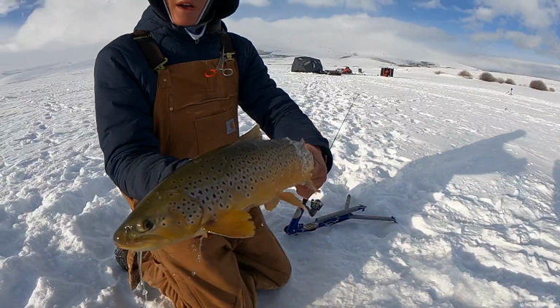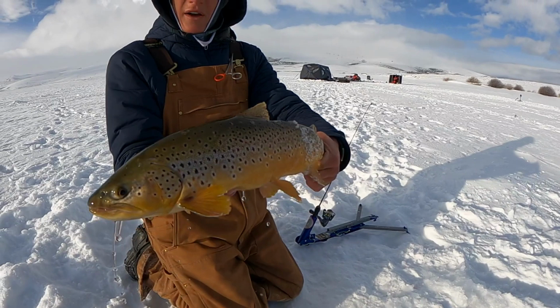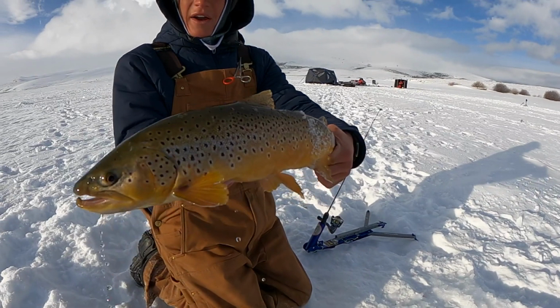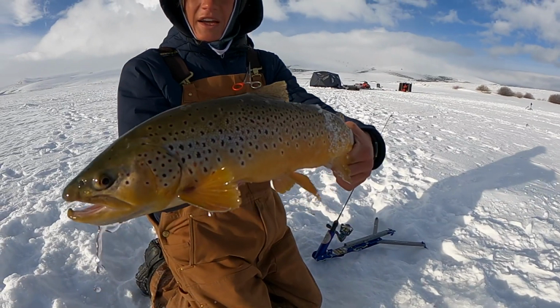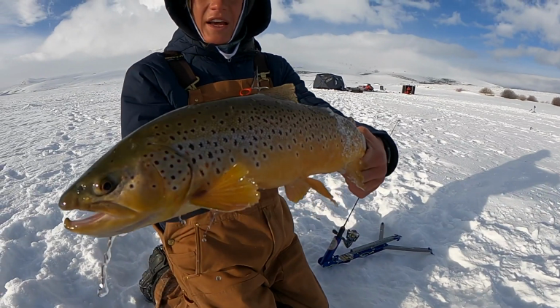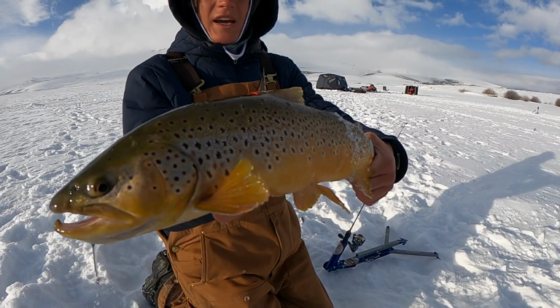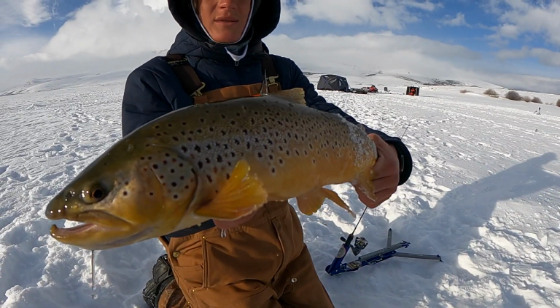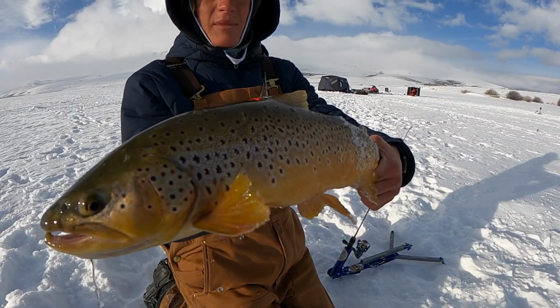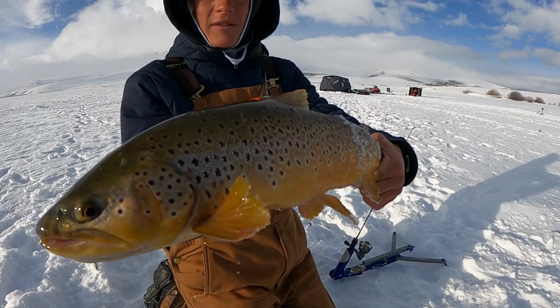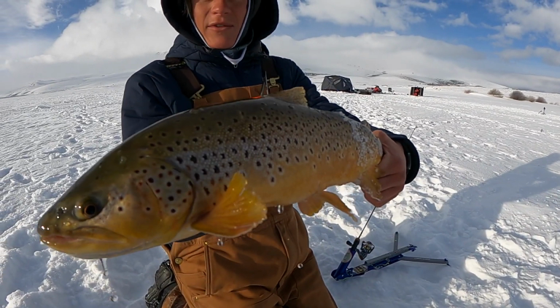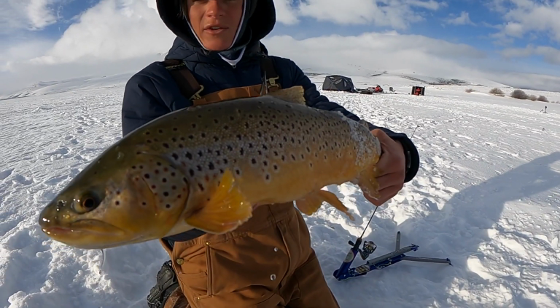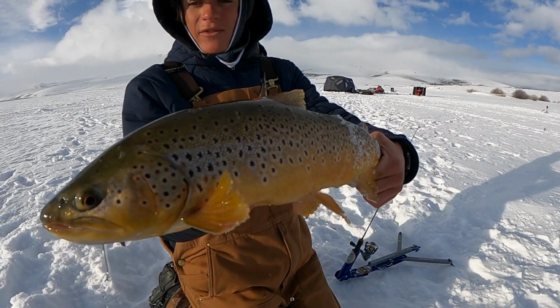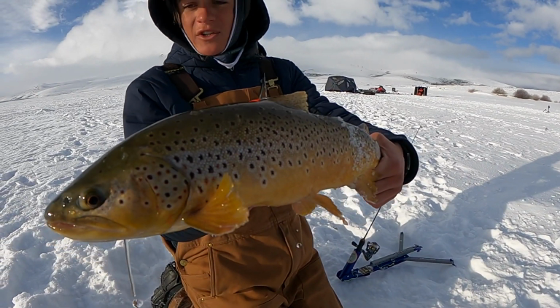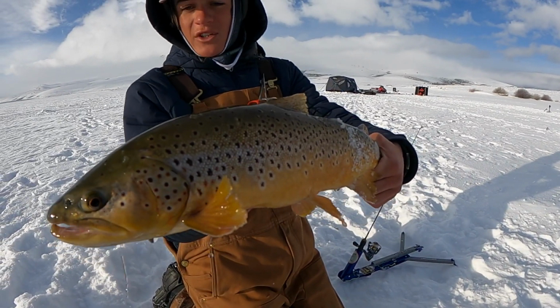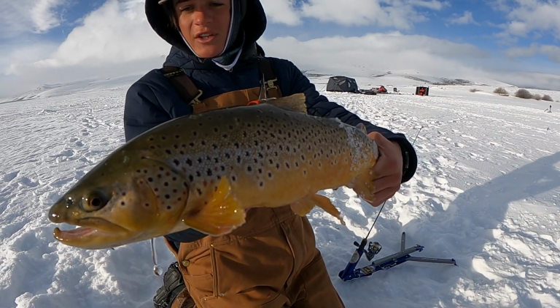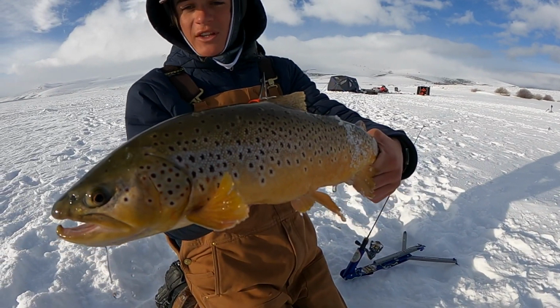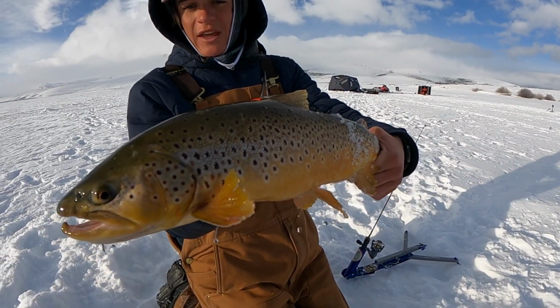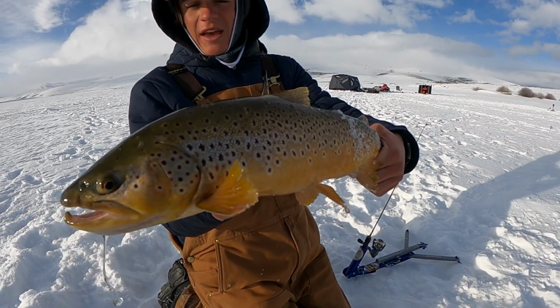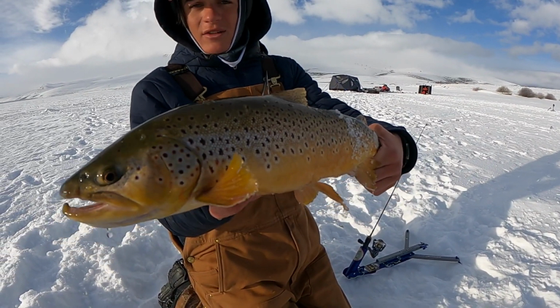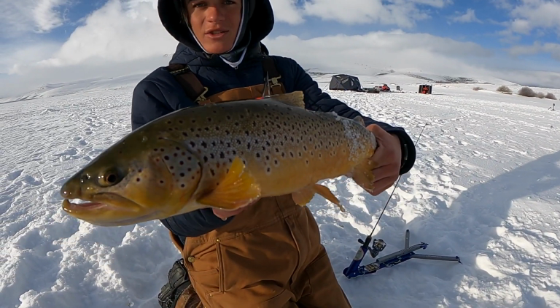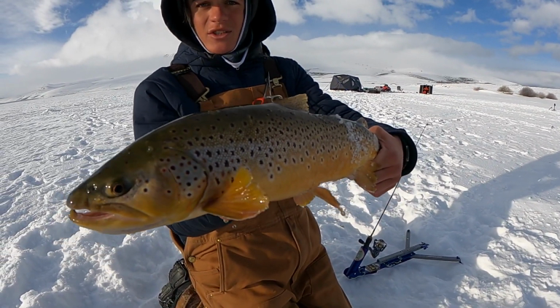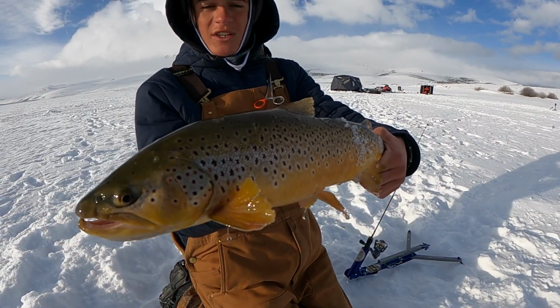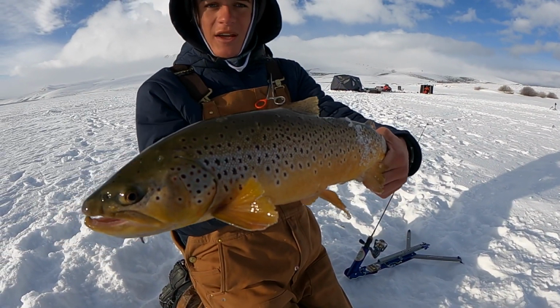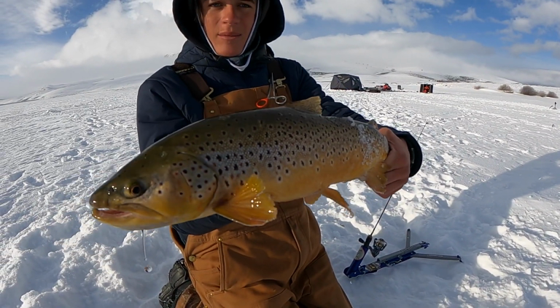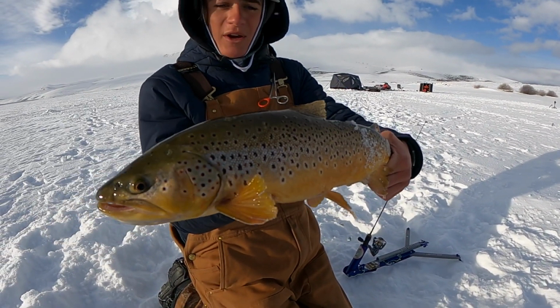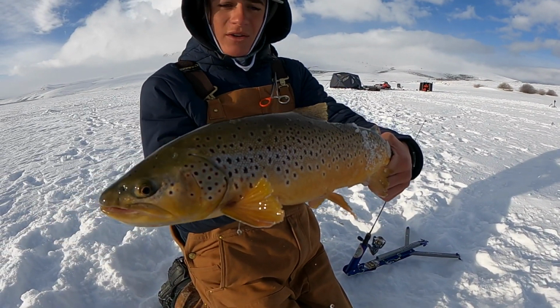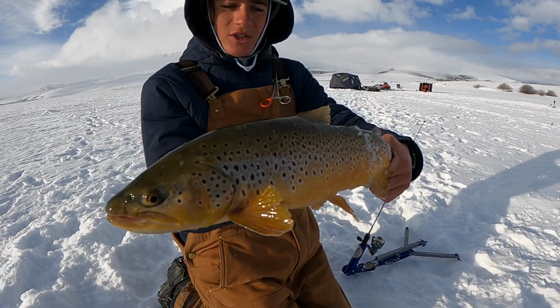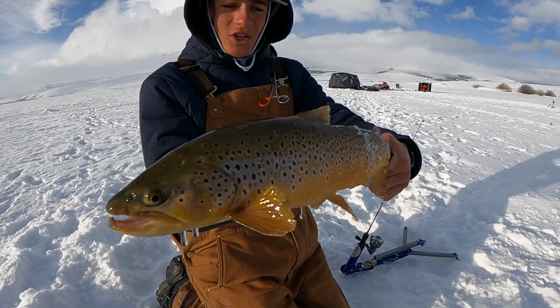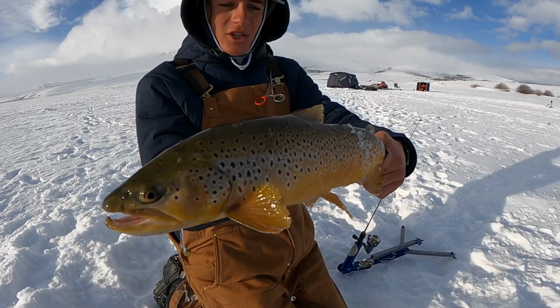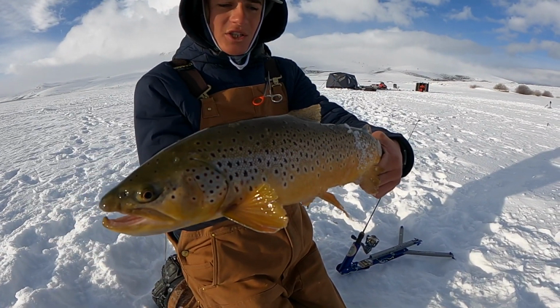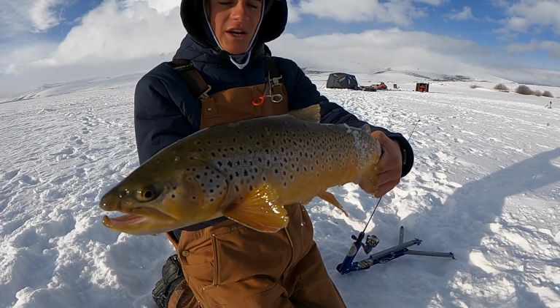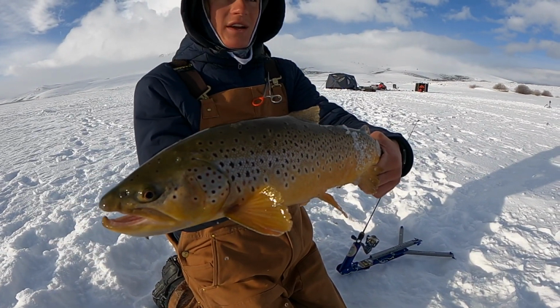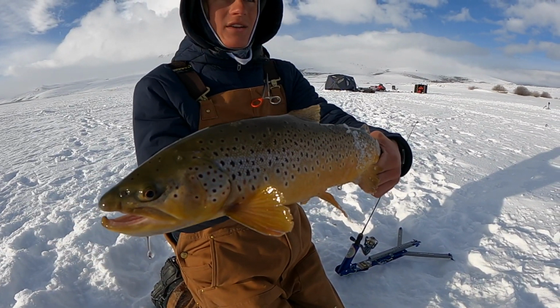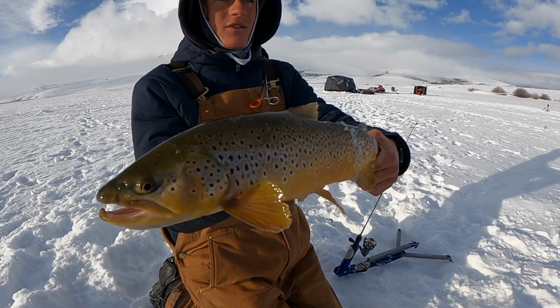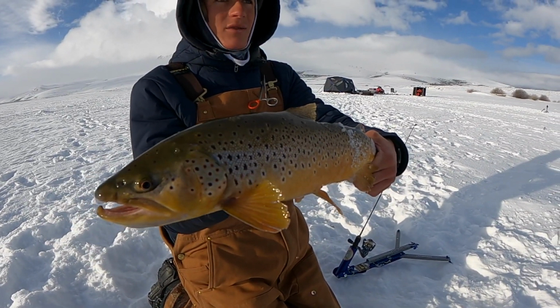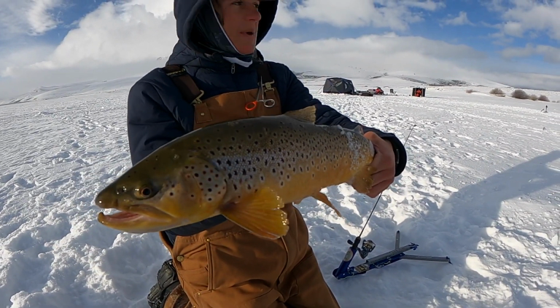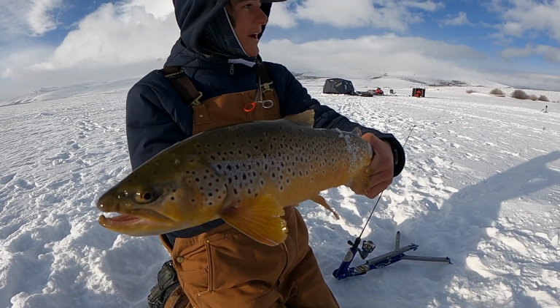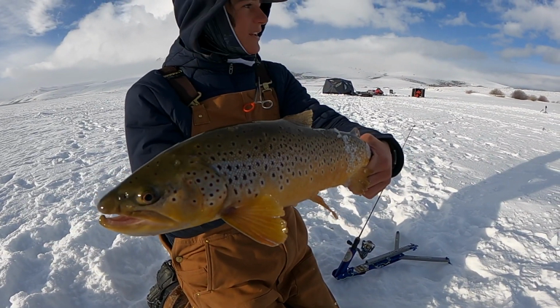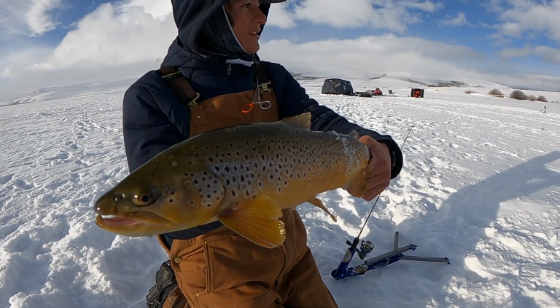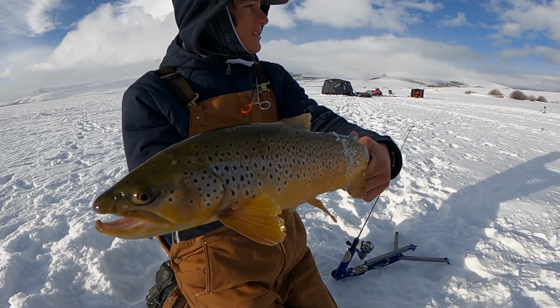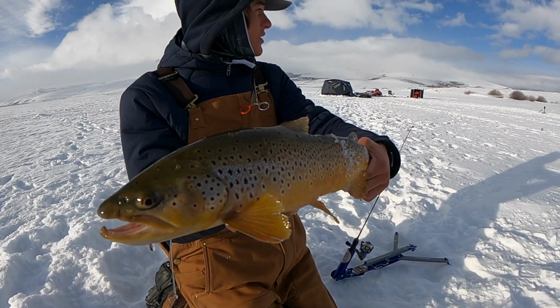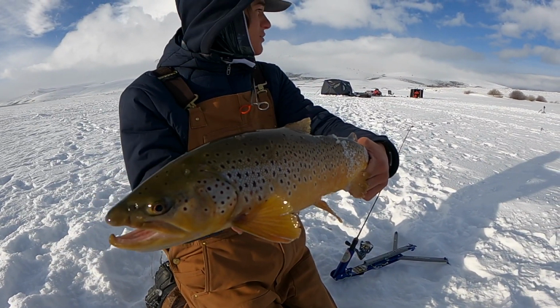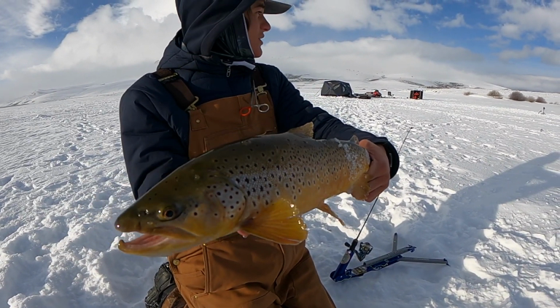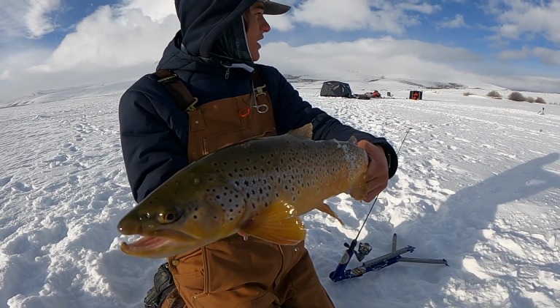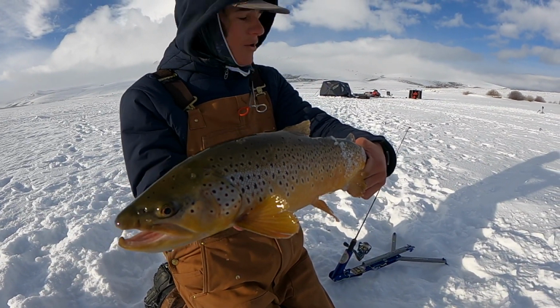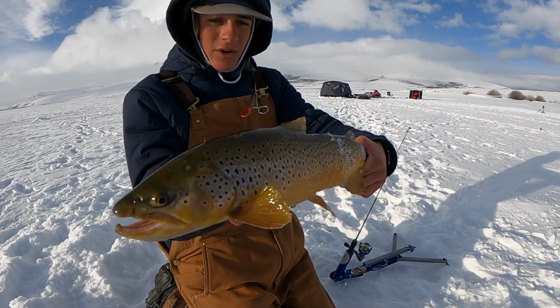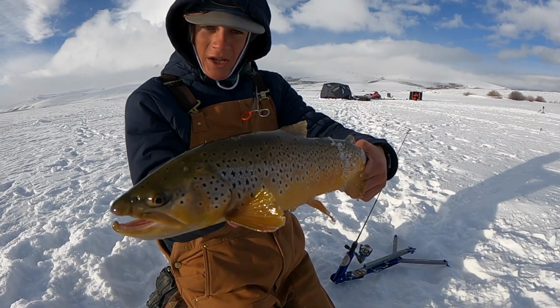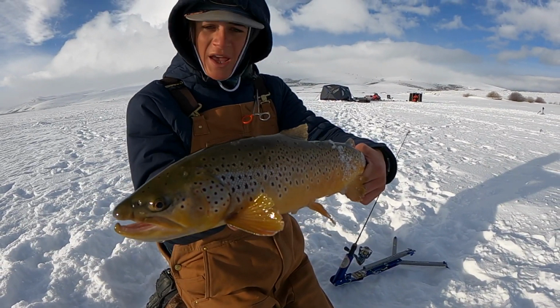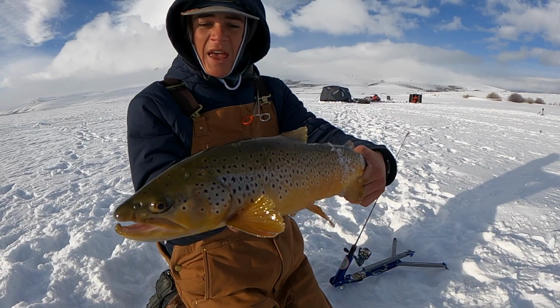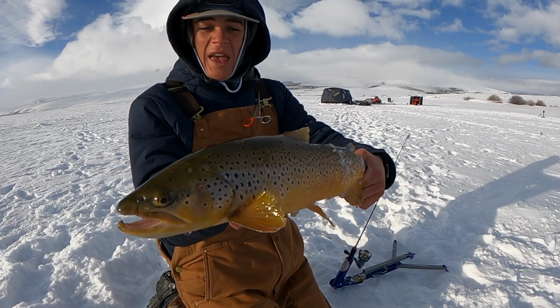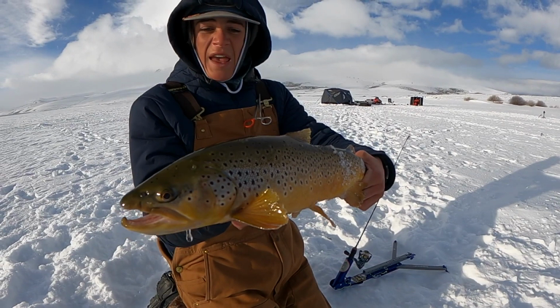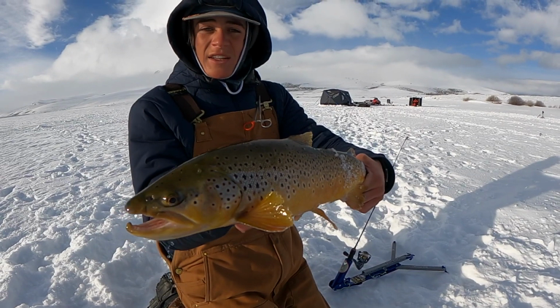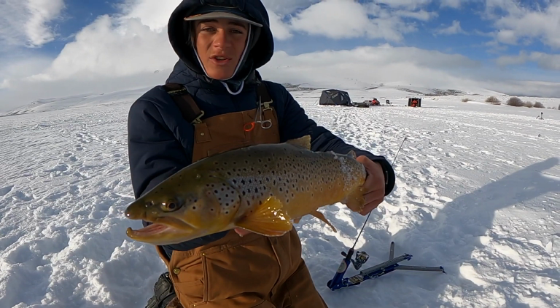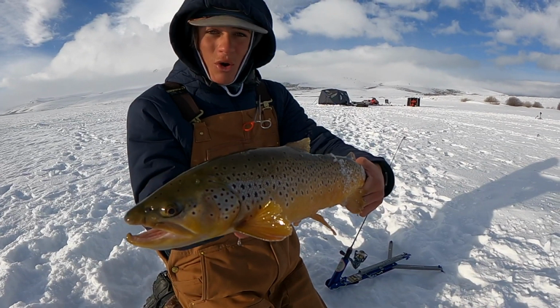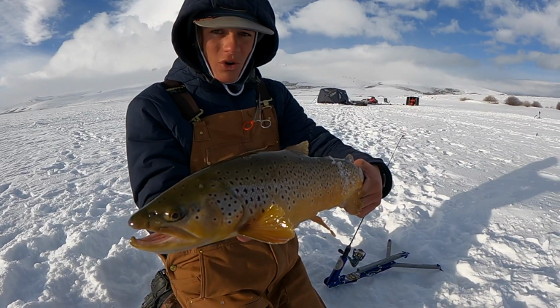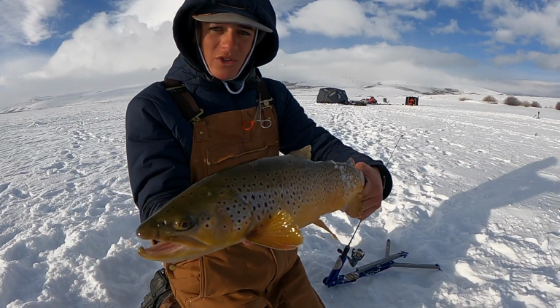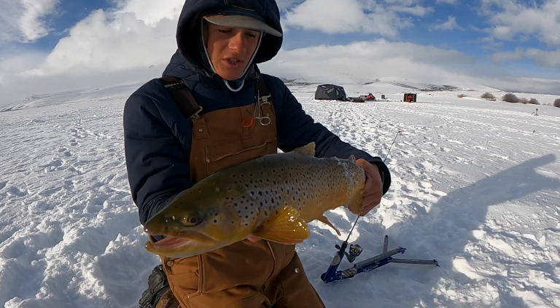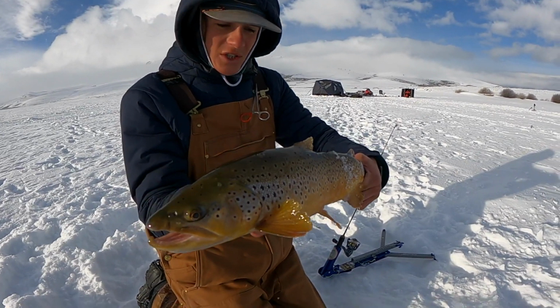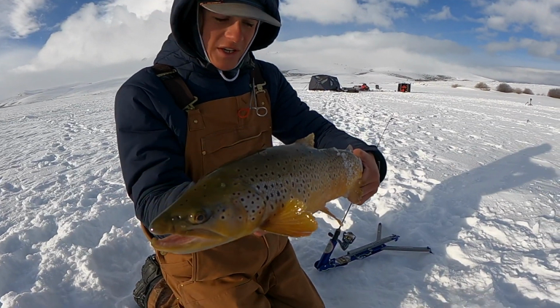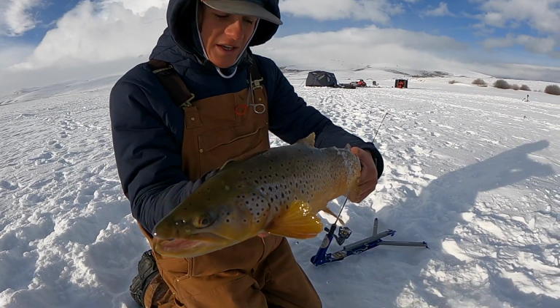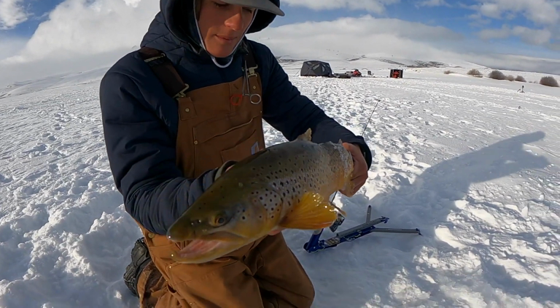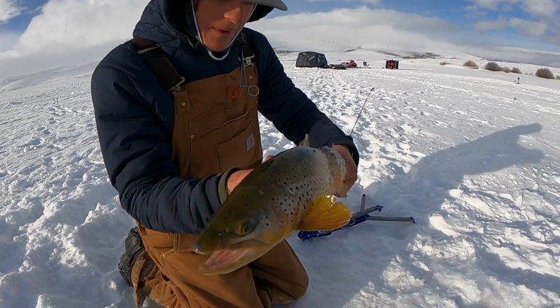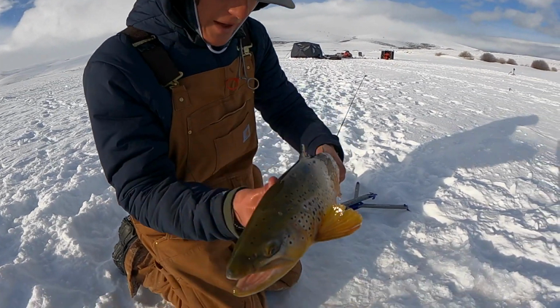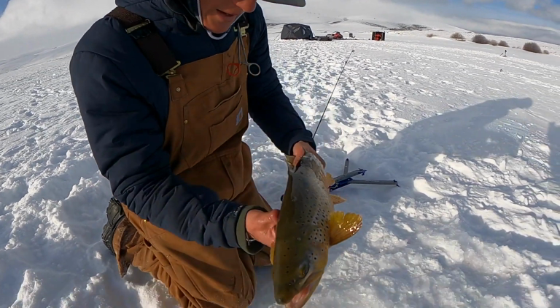My first fish of the day. I was just setting my other jaw jacker, looked back, this thing was going. It's cold. Just going to get him back.